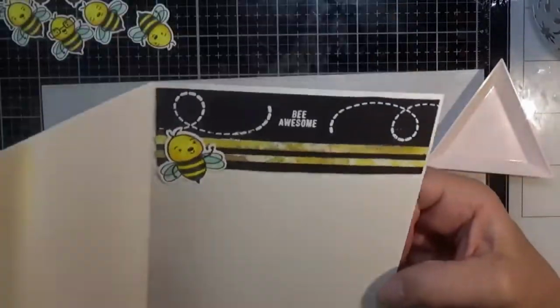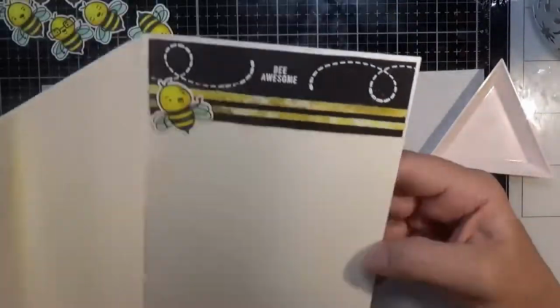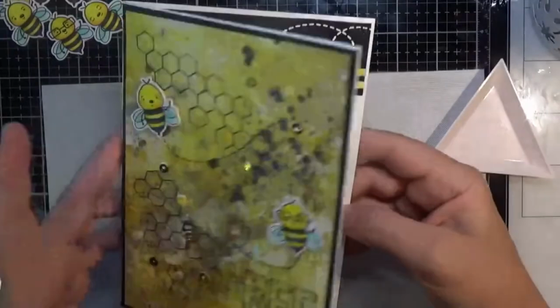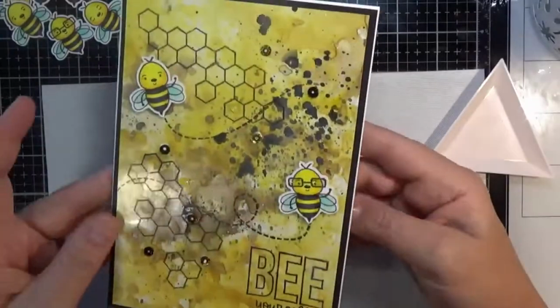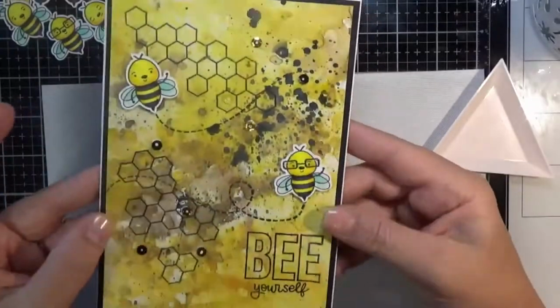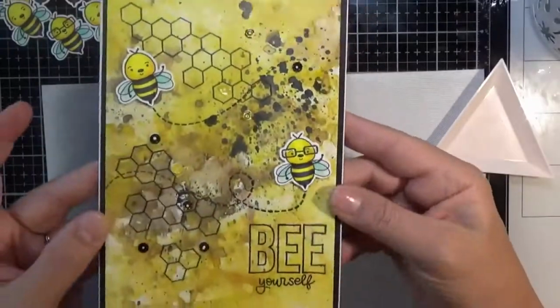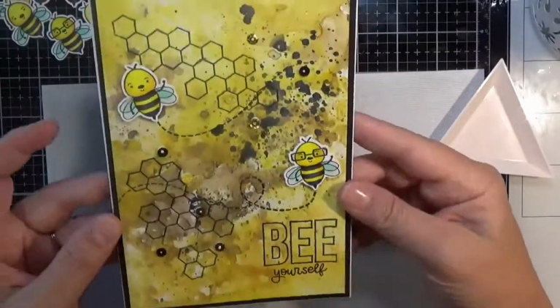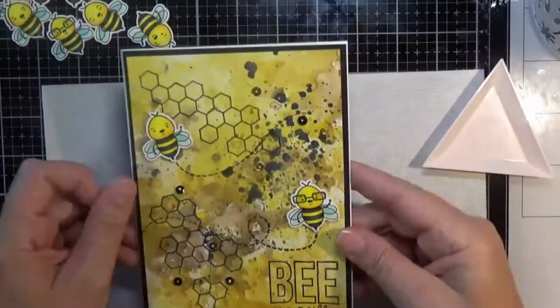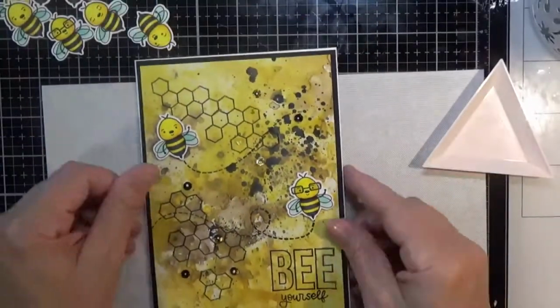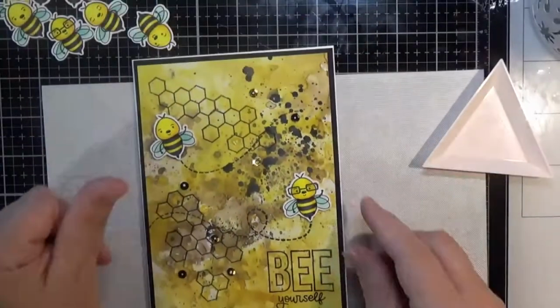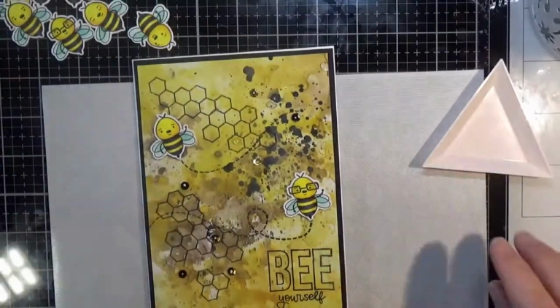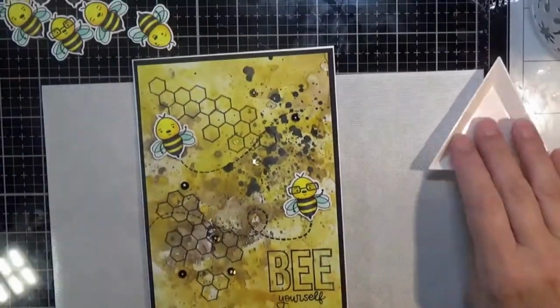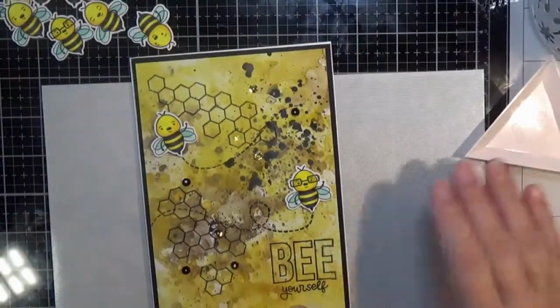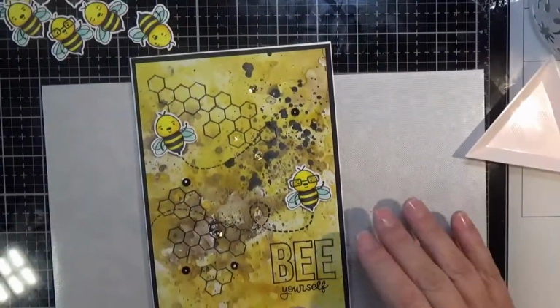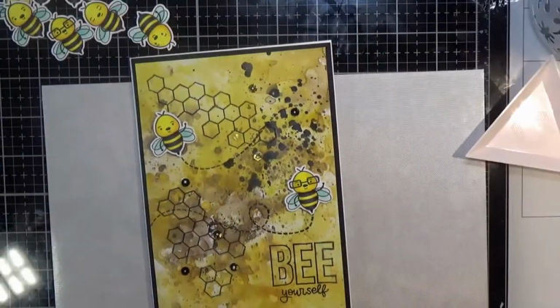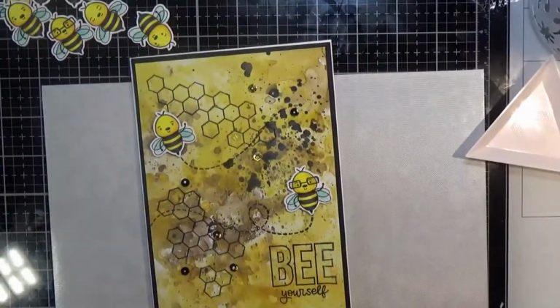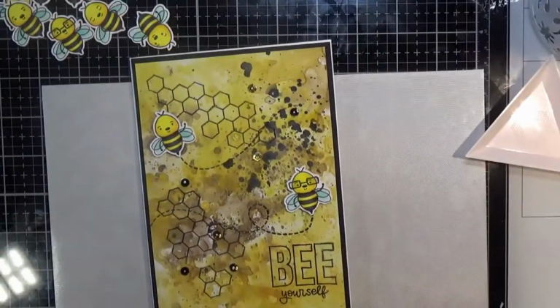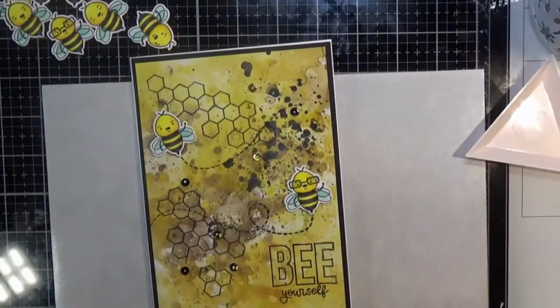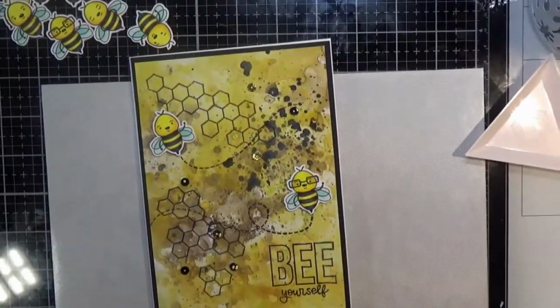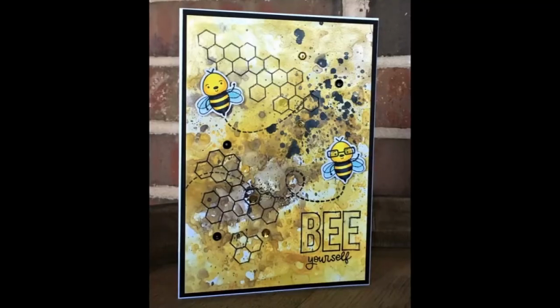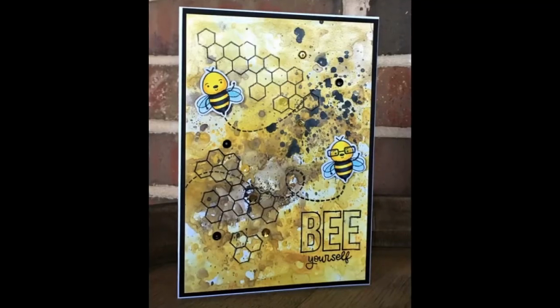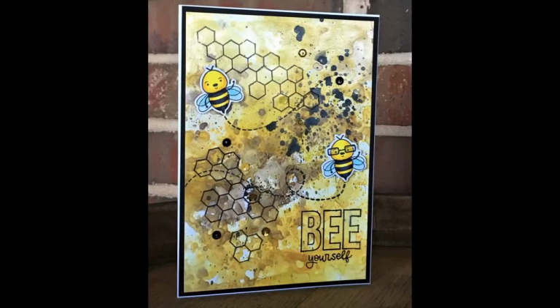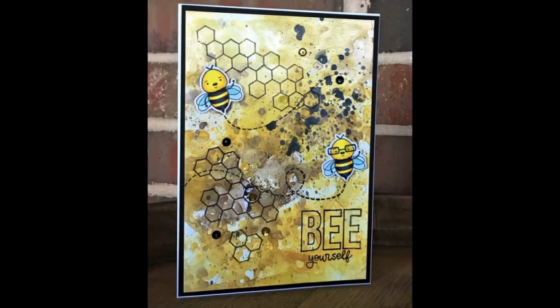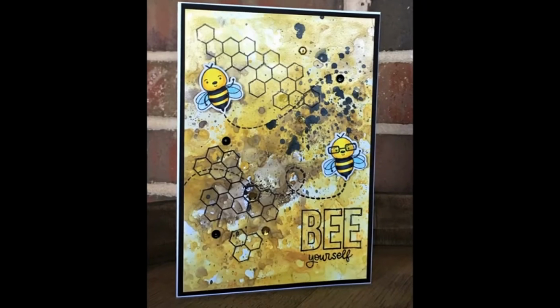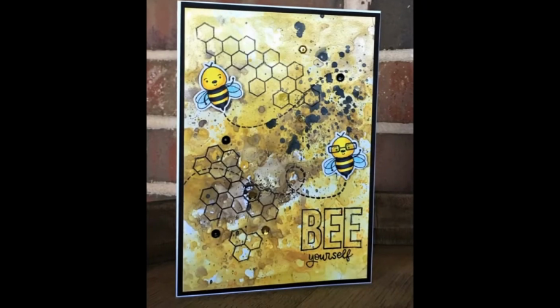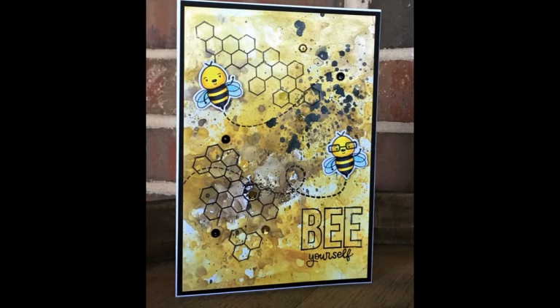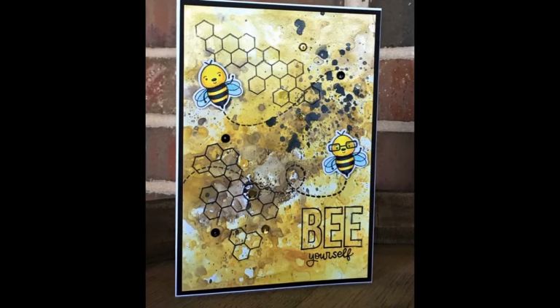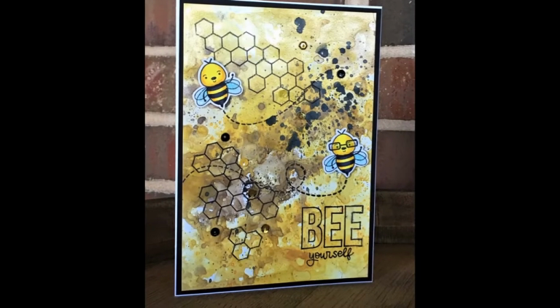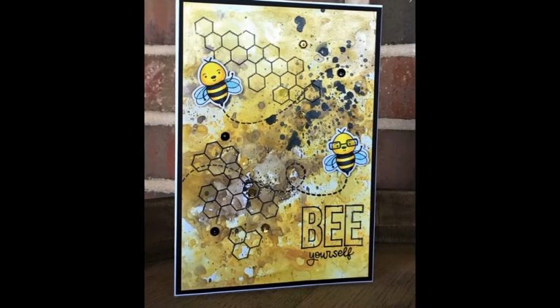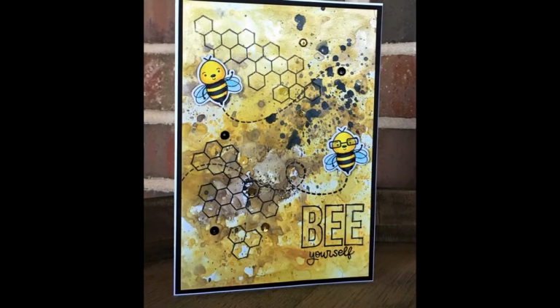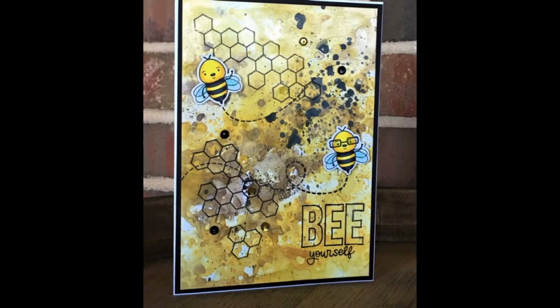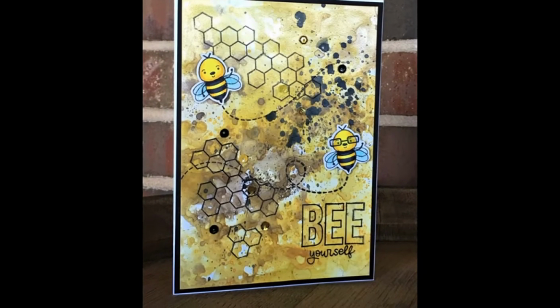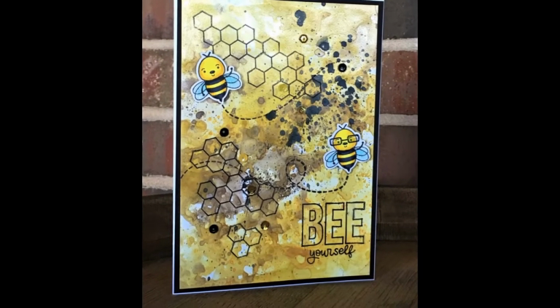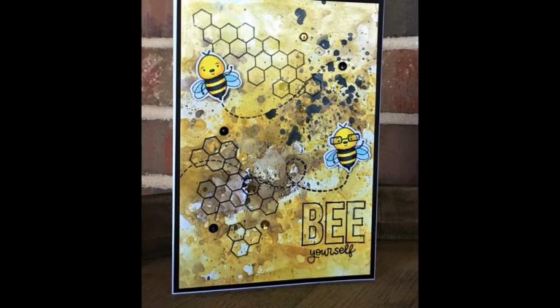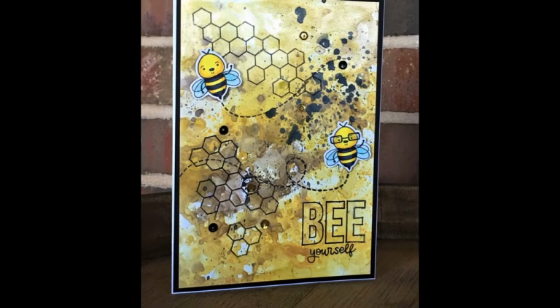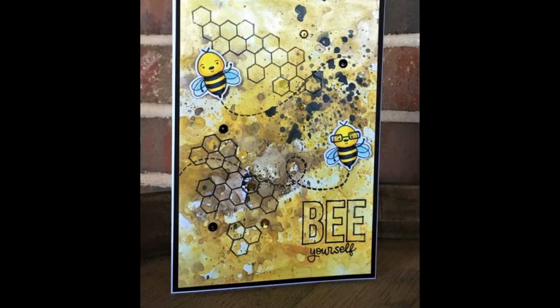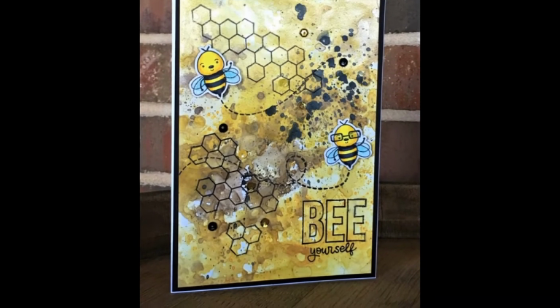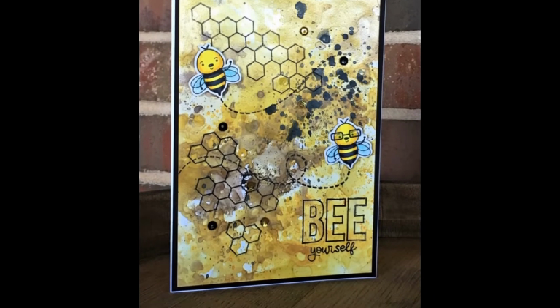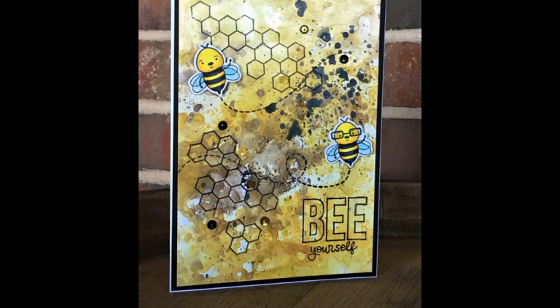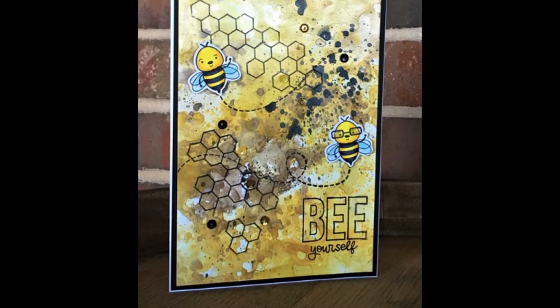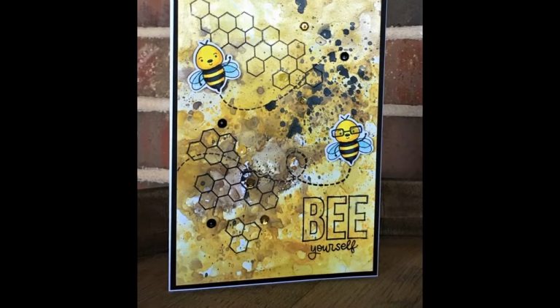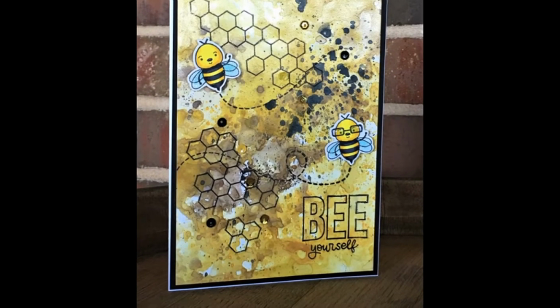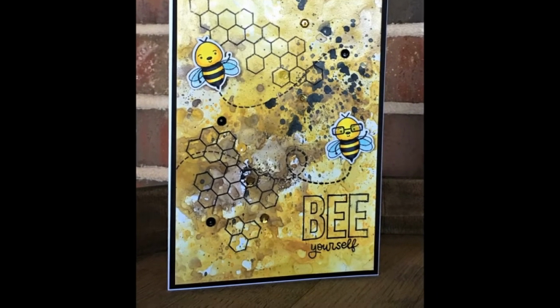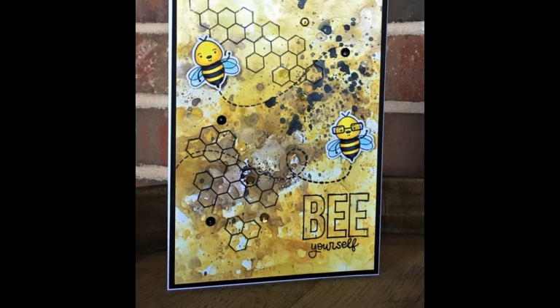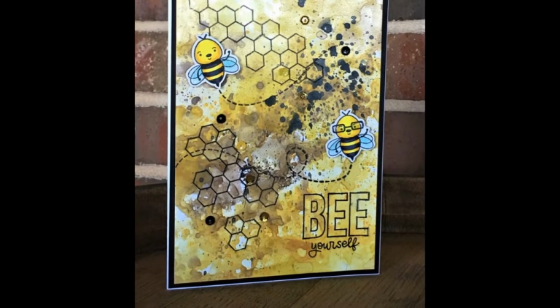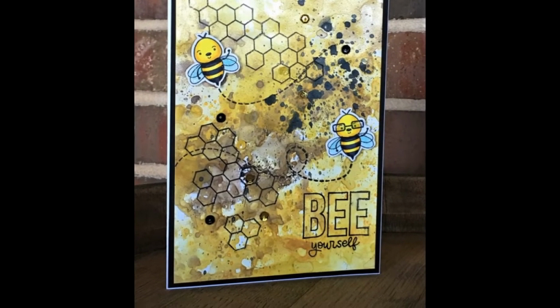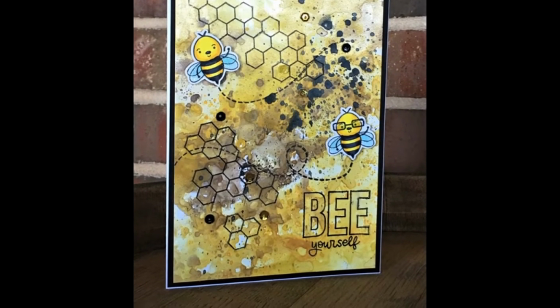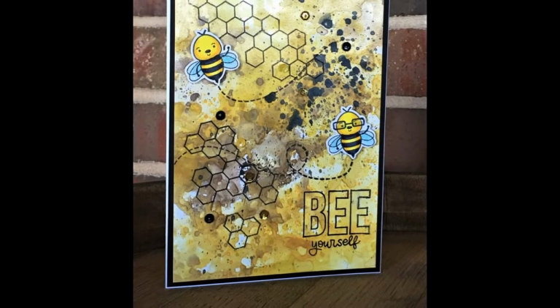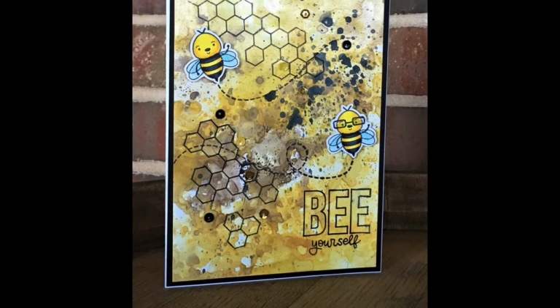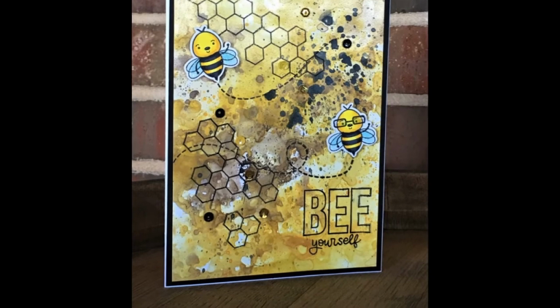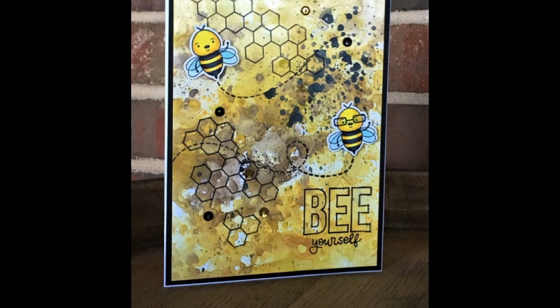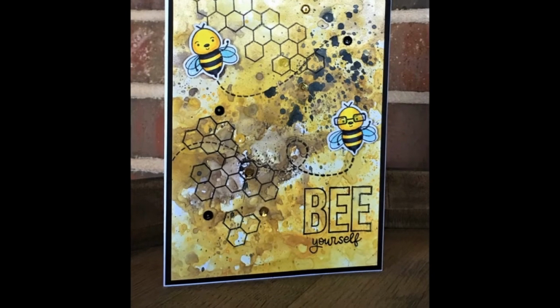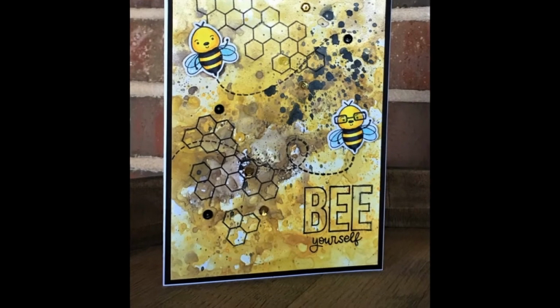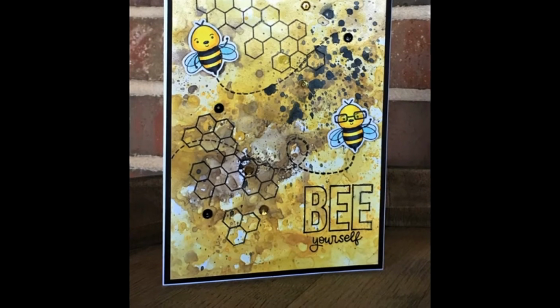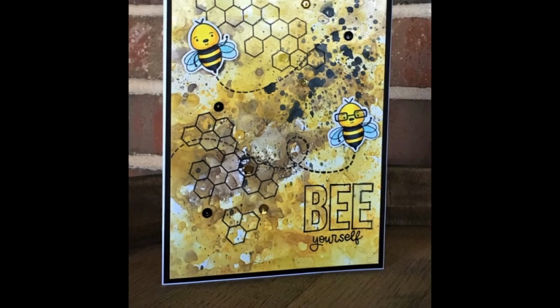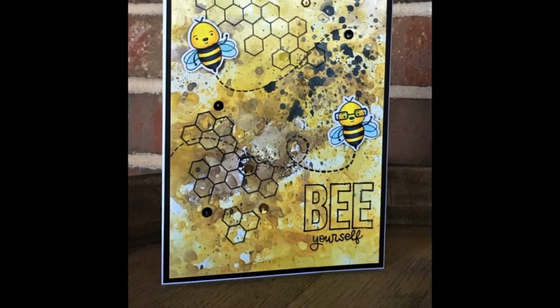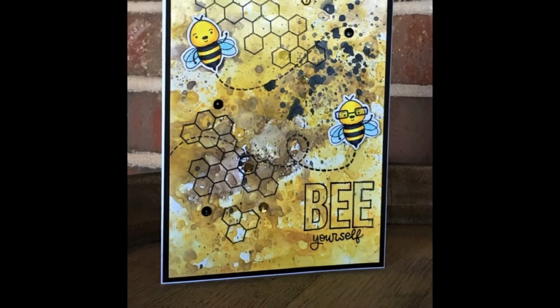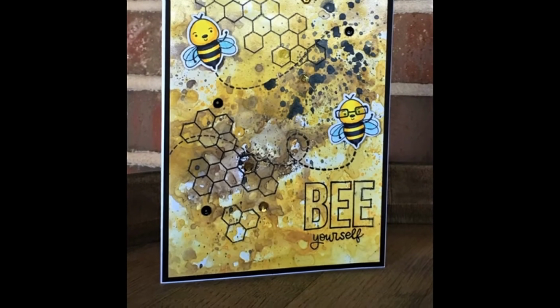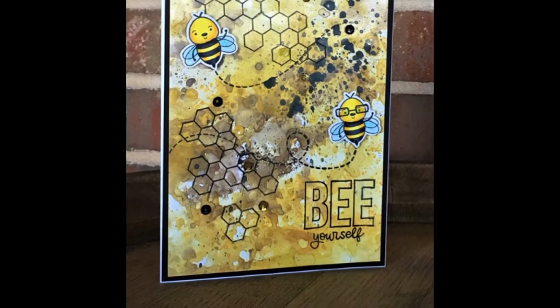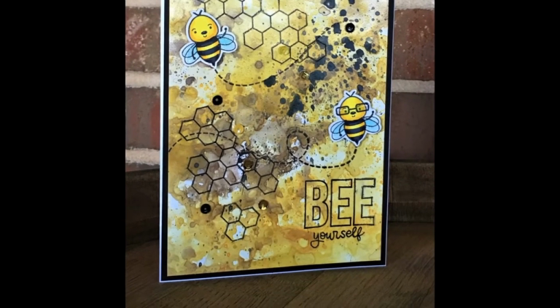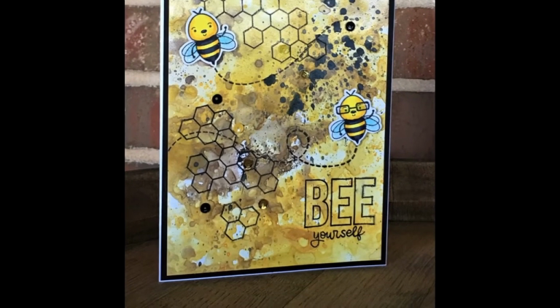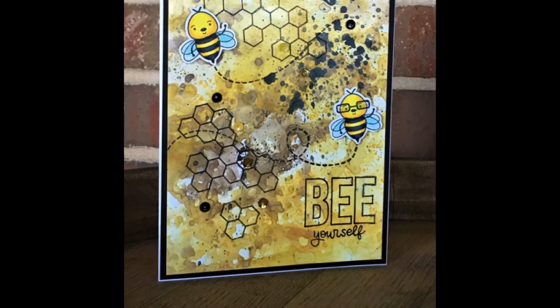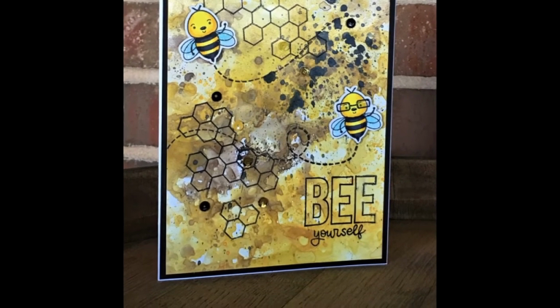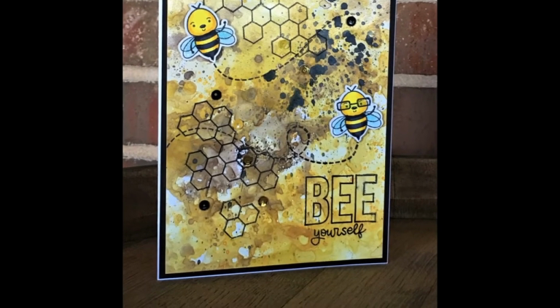There it is — kind of a quick shot, sorry about that. Here's a final look. We appreciate you stopping by and we'll see you soon in the next video.